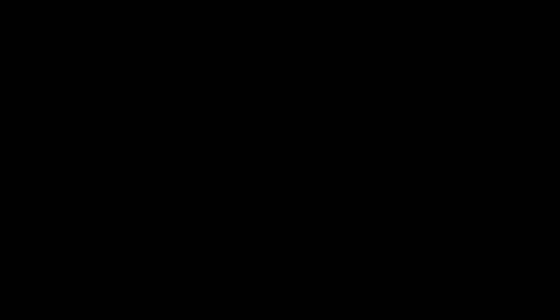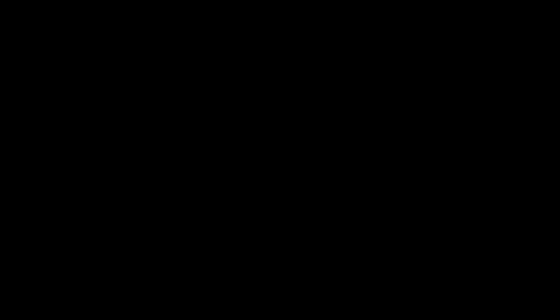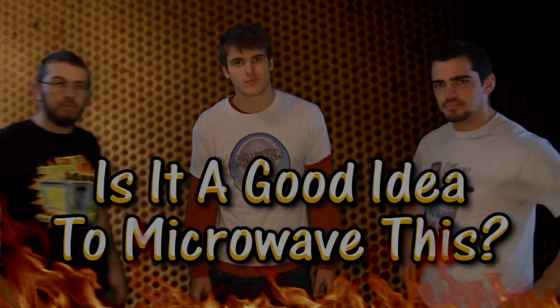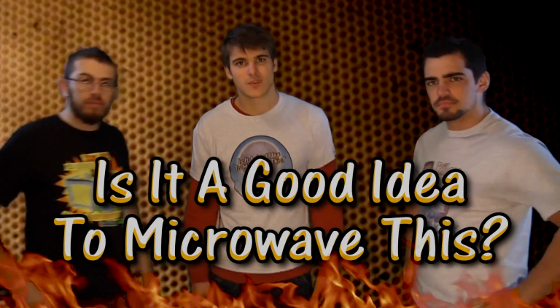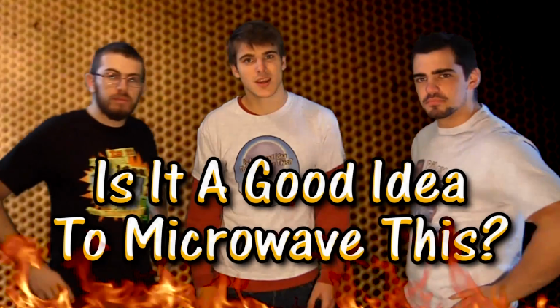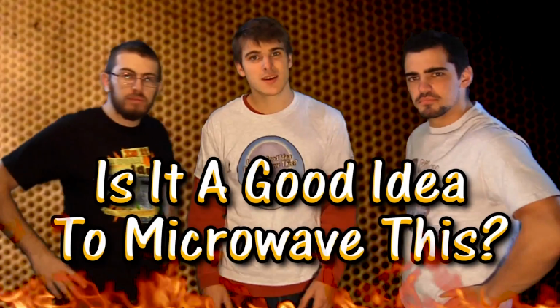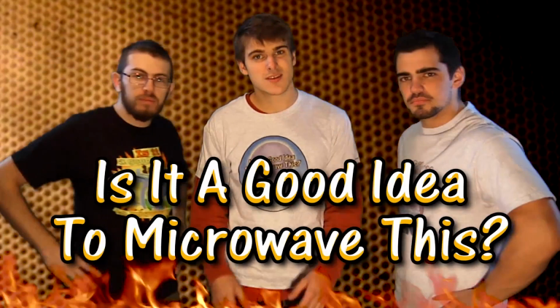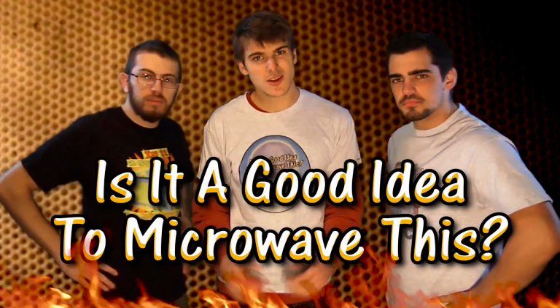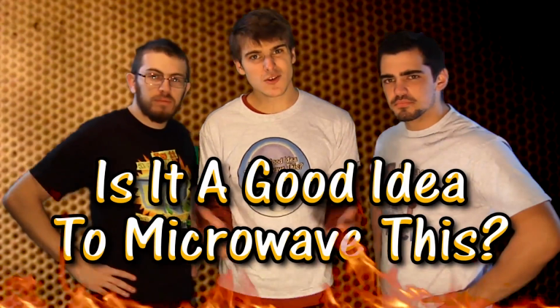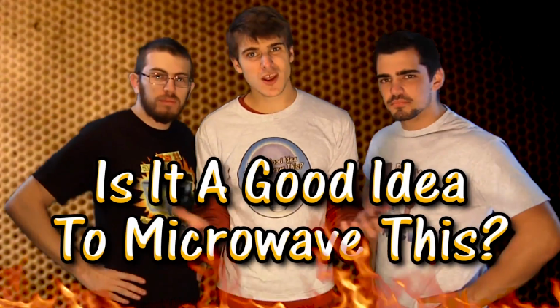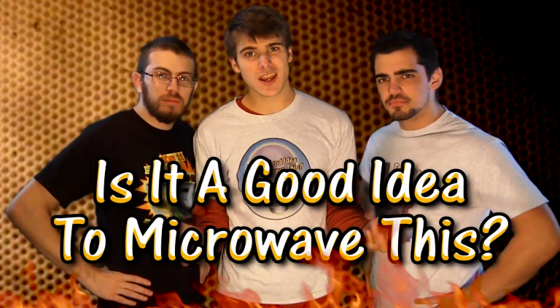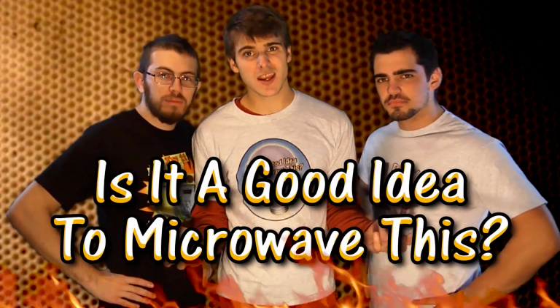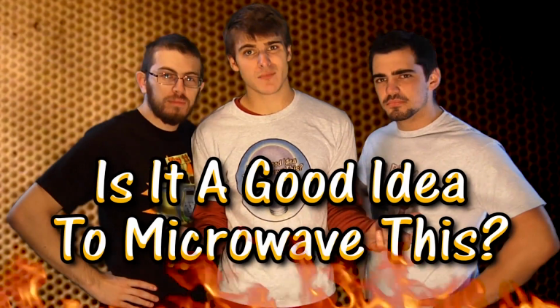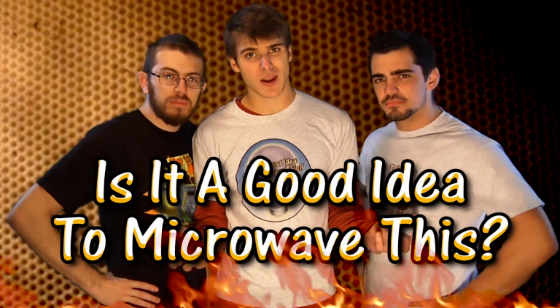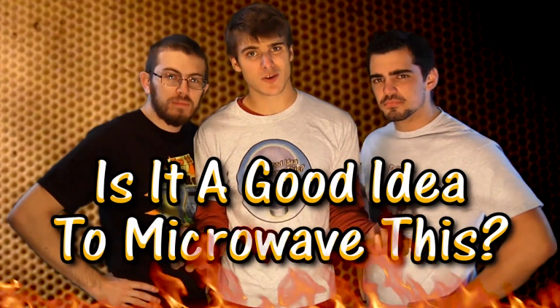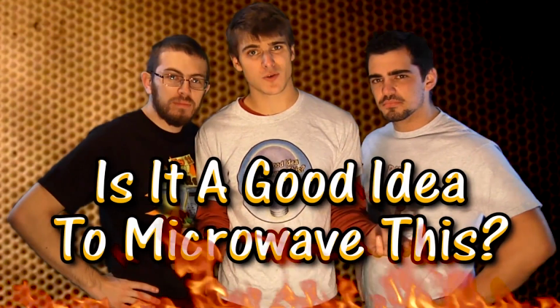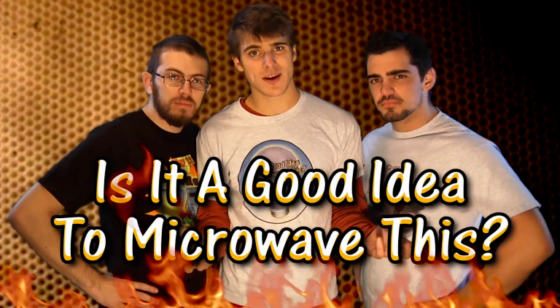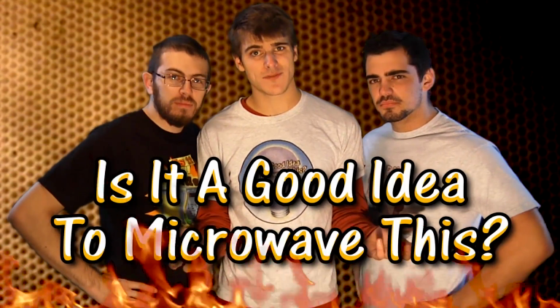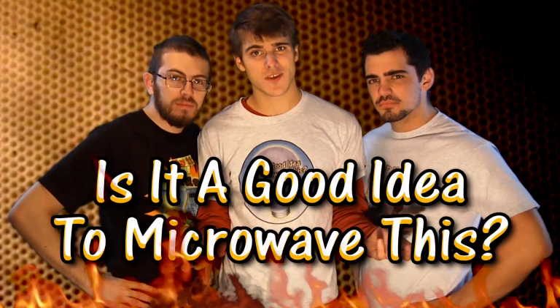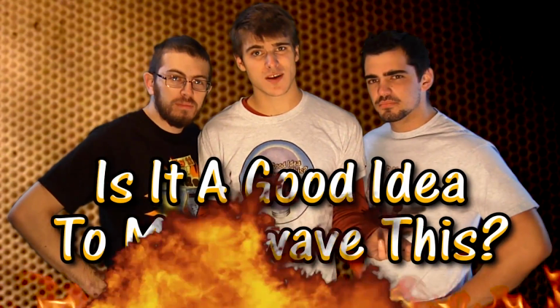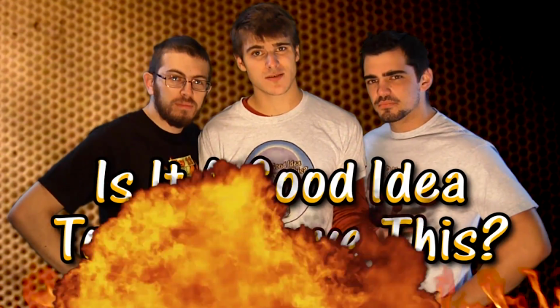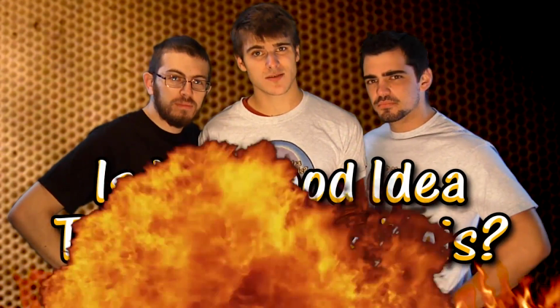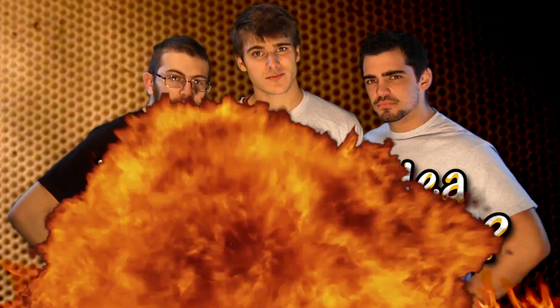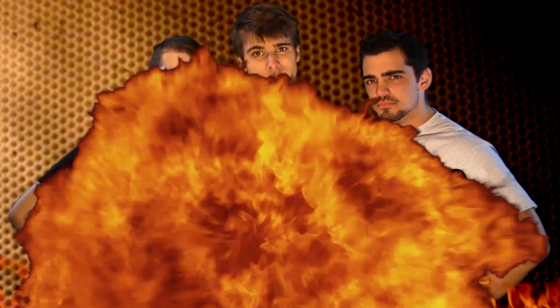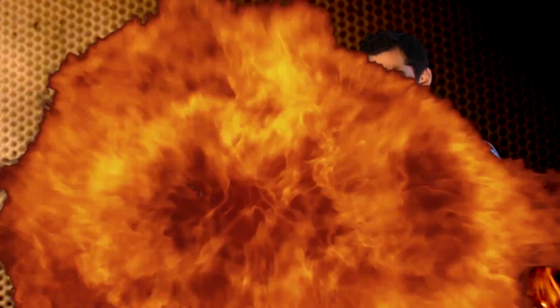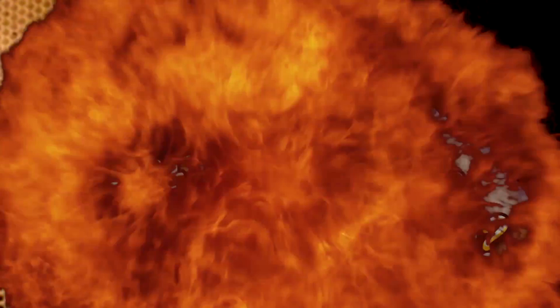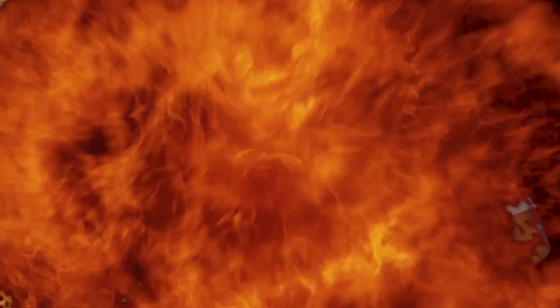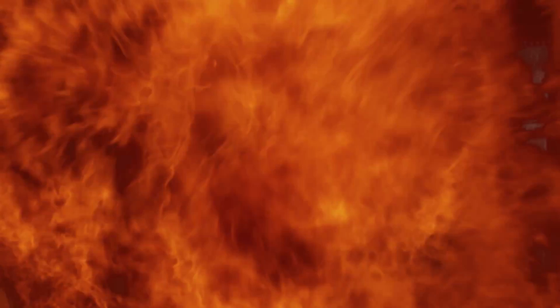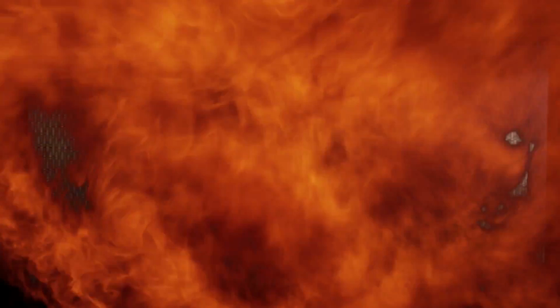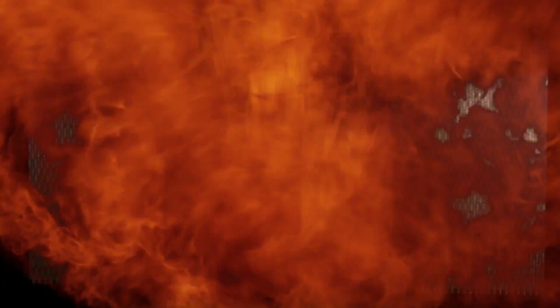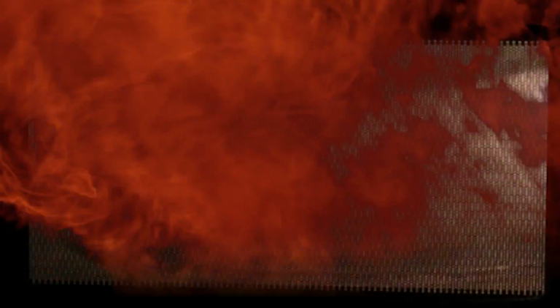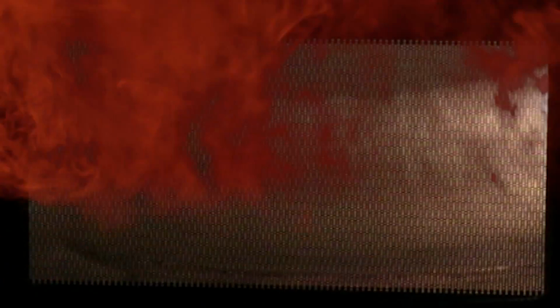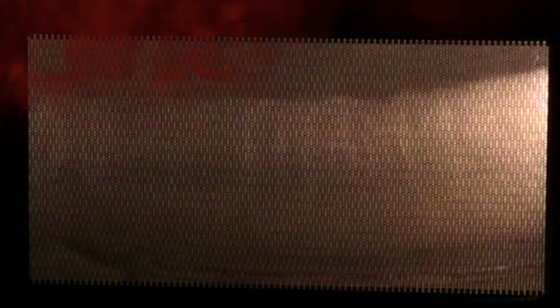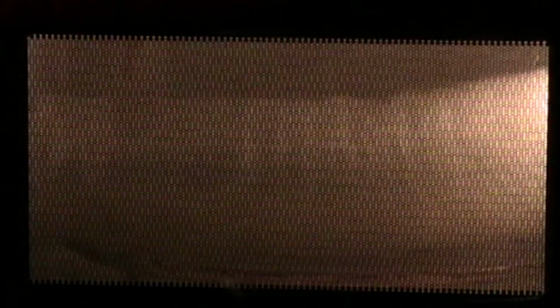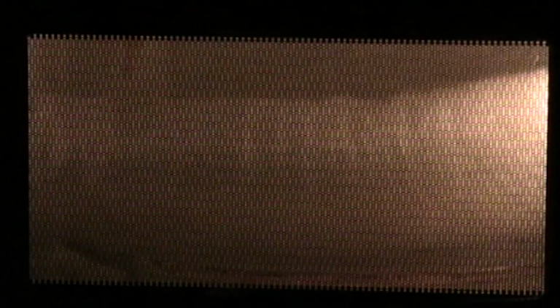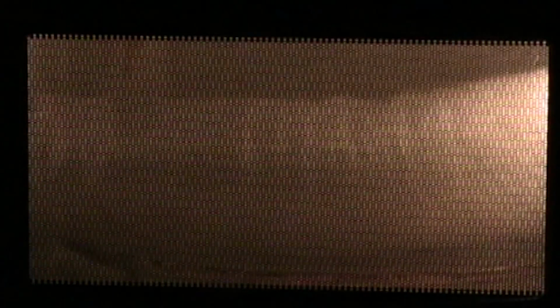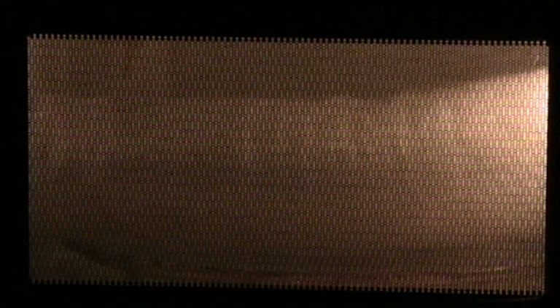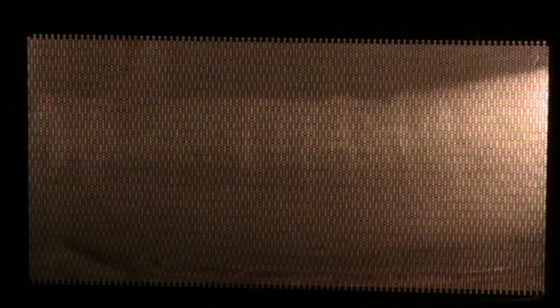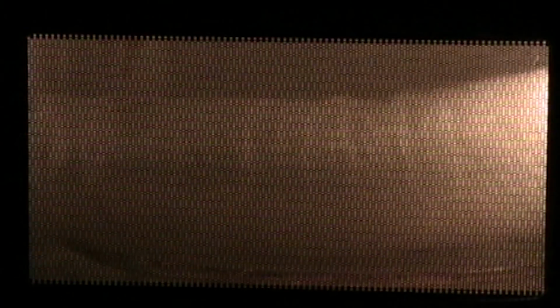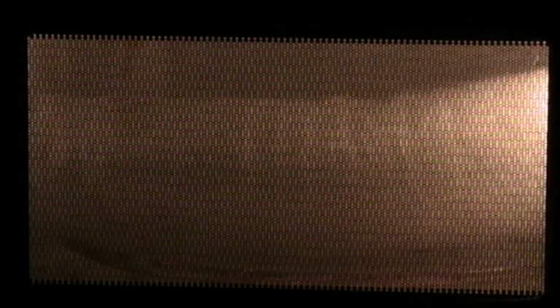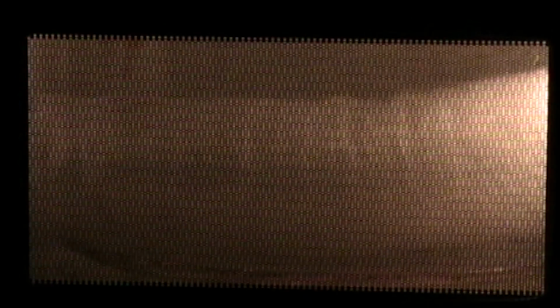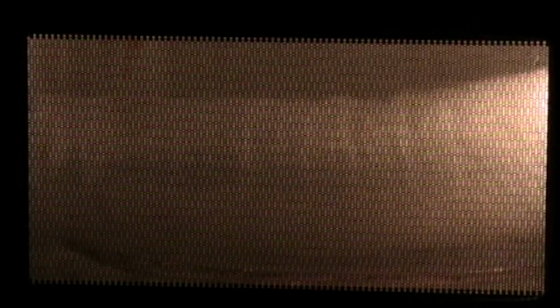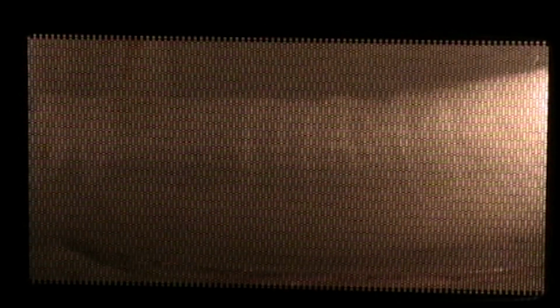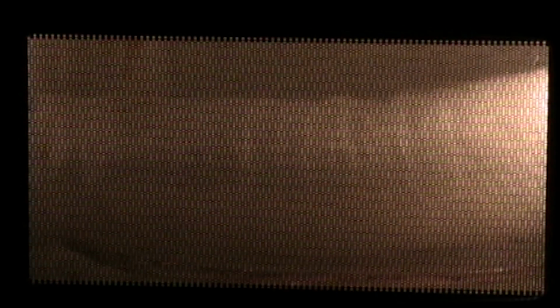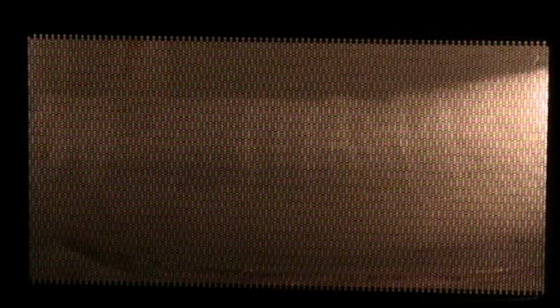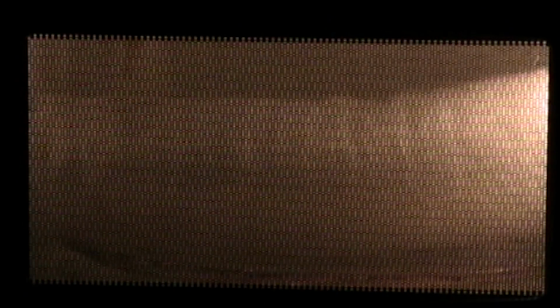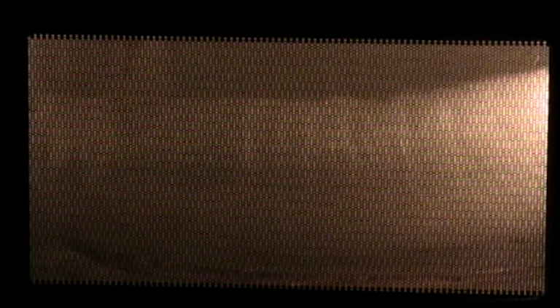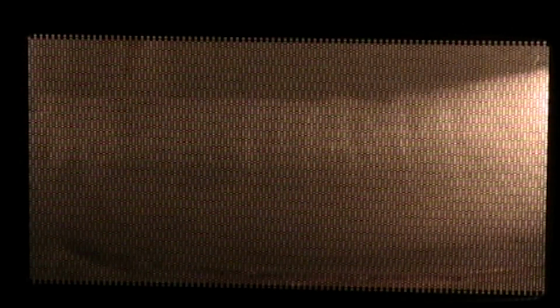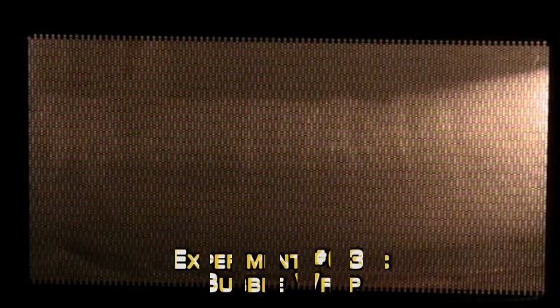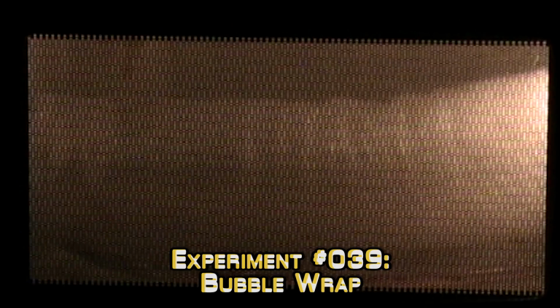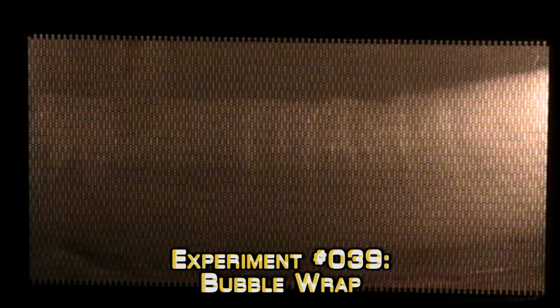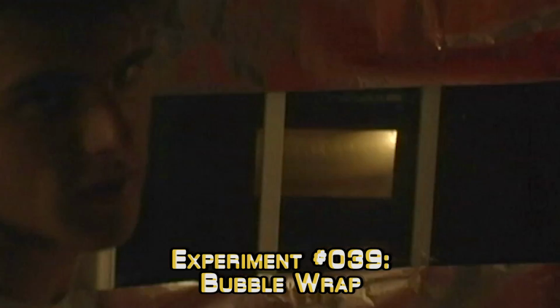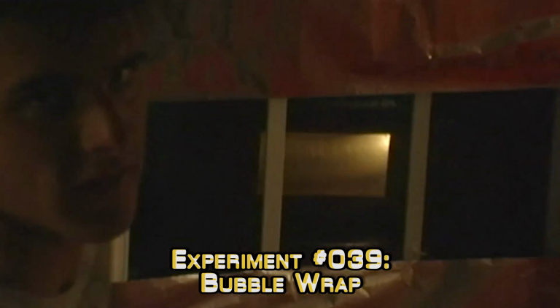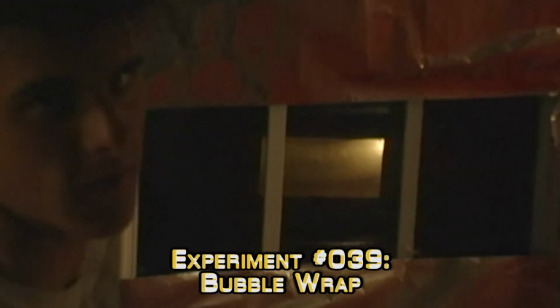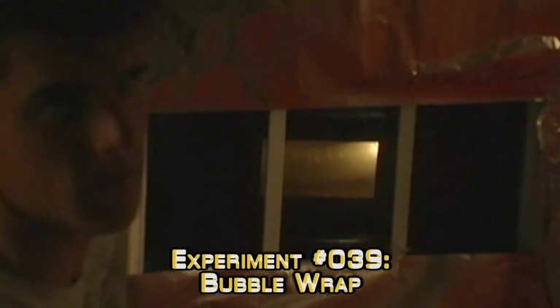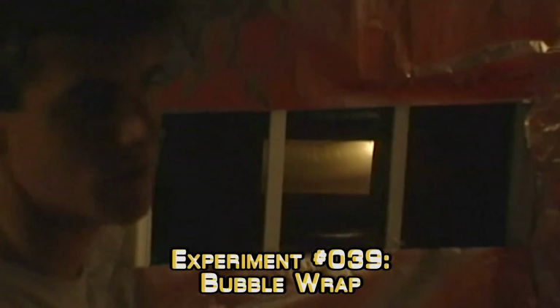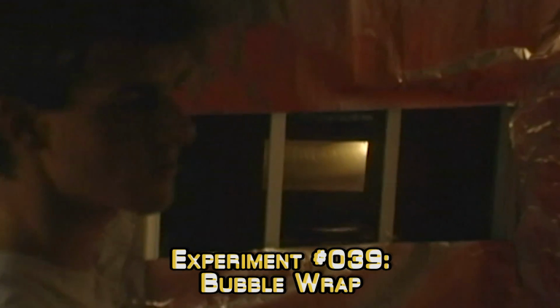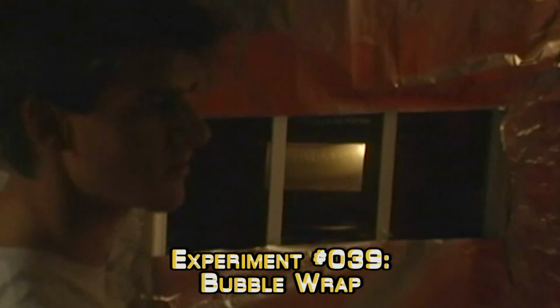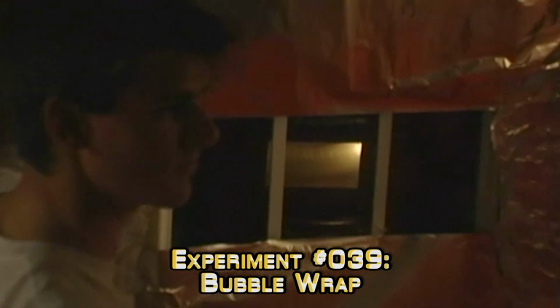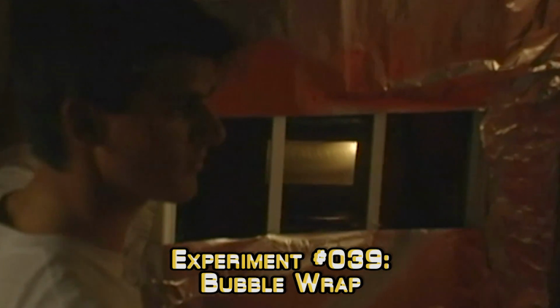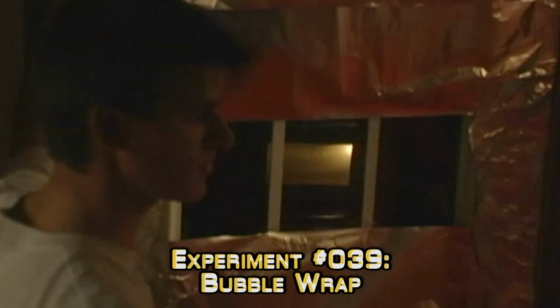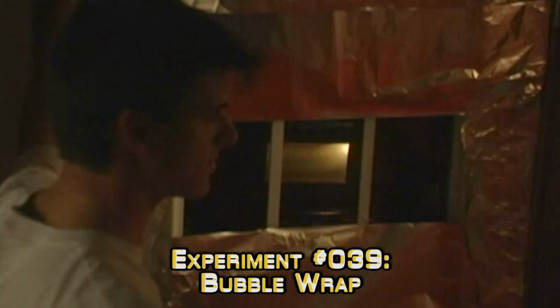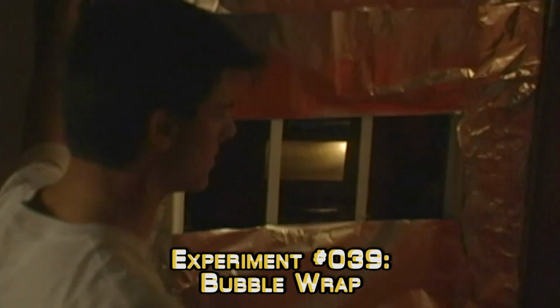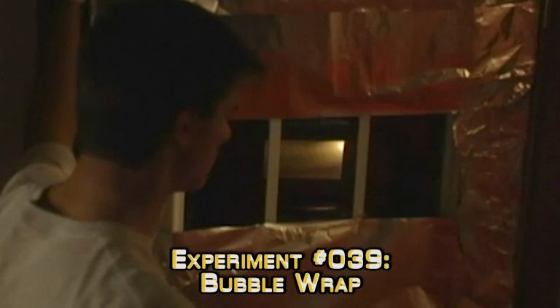Is it a good idea to microwave this? Nothing yet. Thought we heard it for a second.